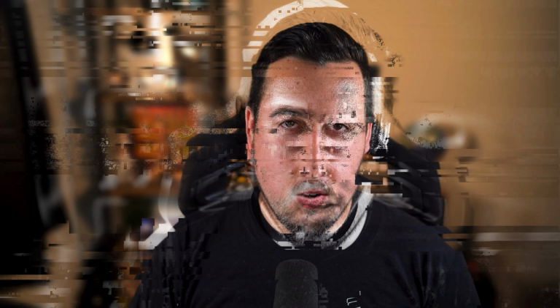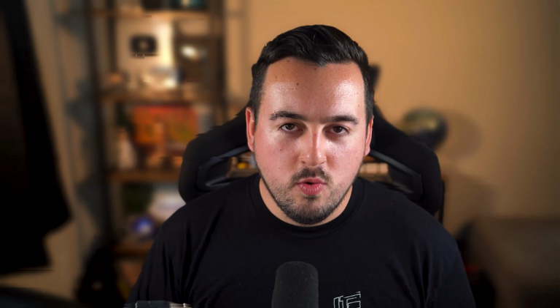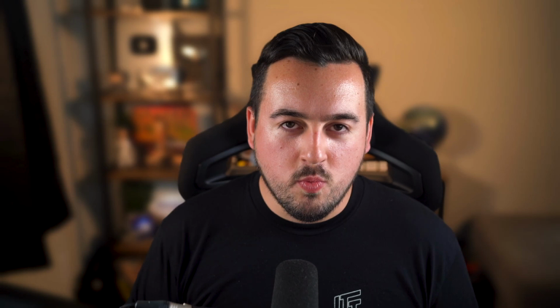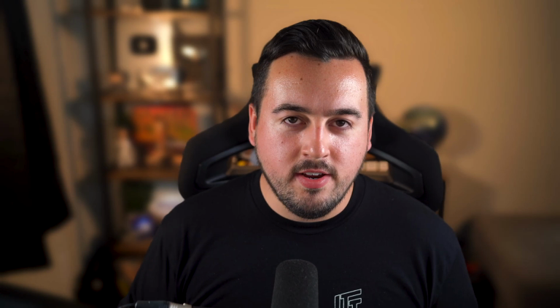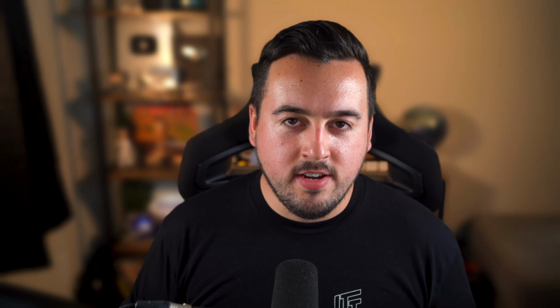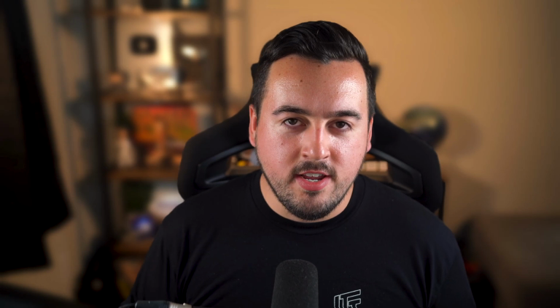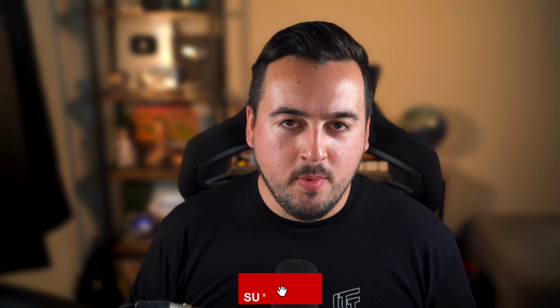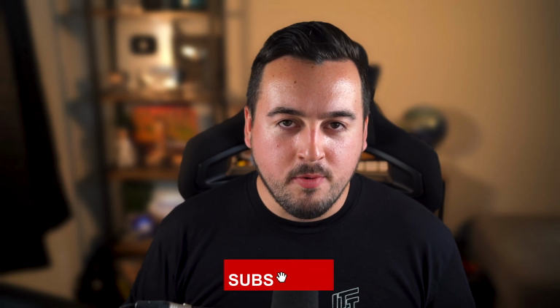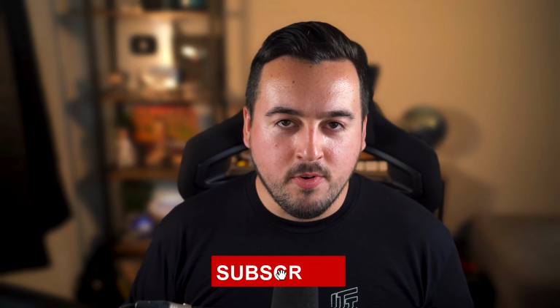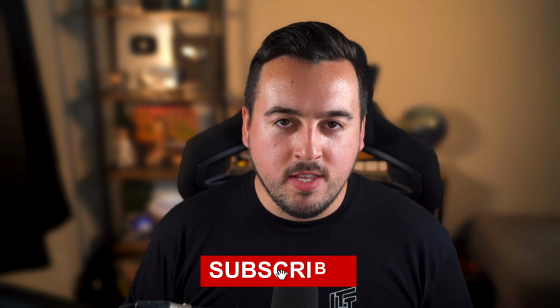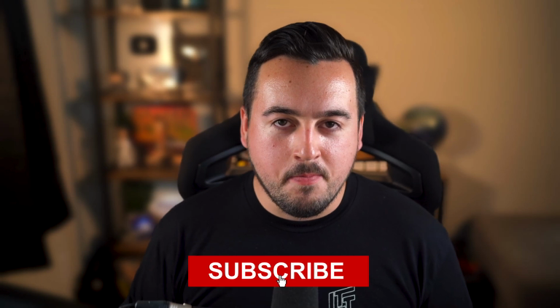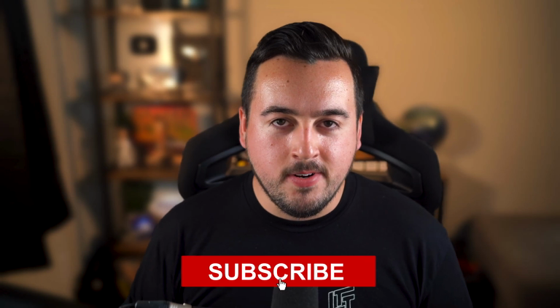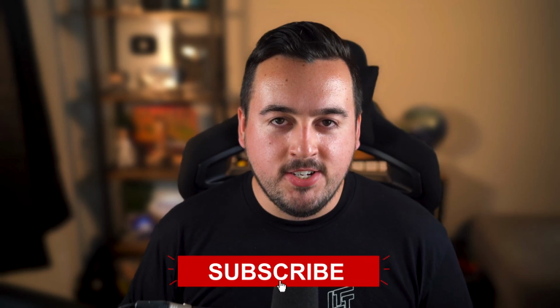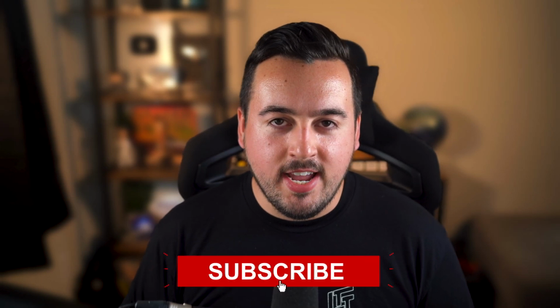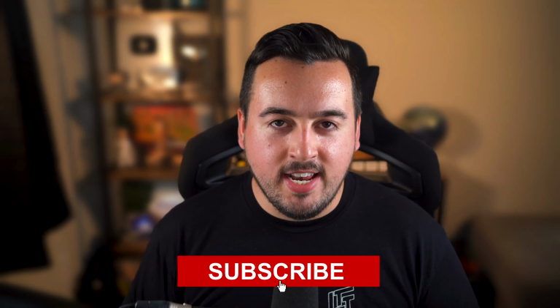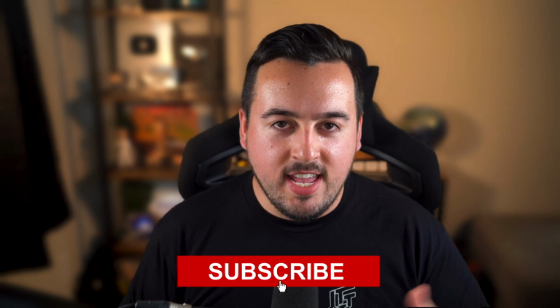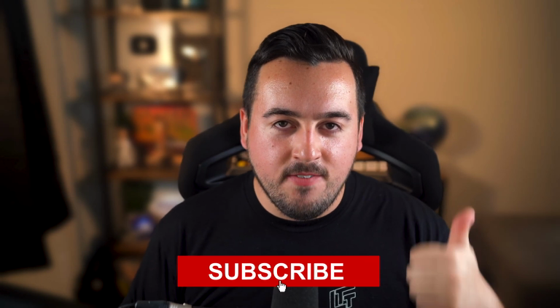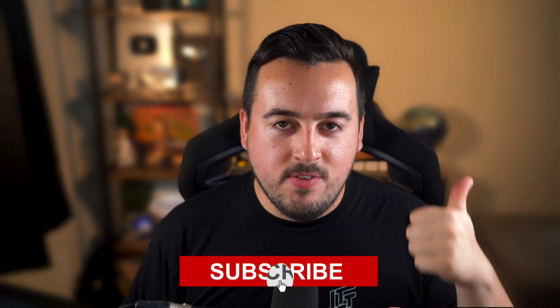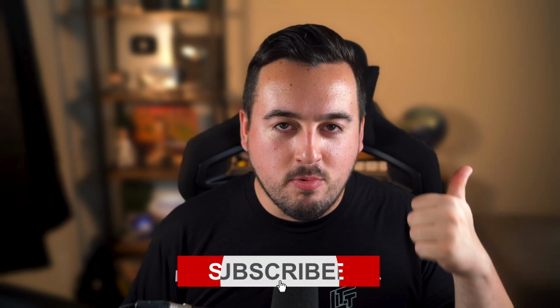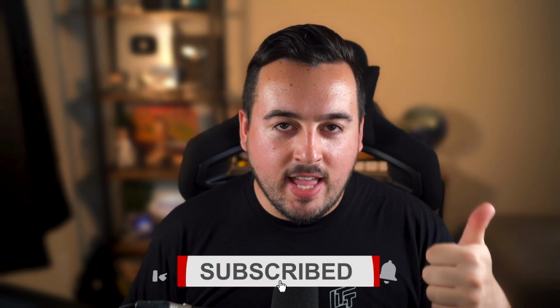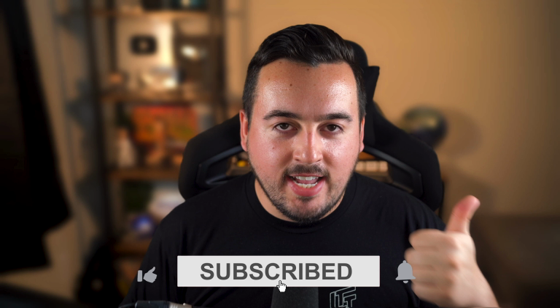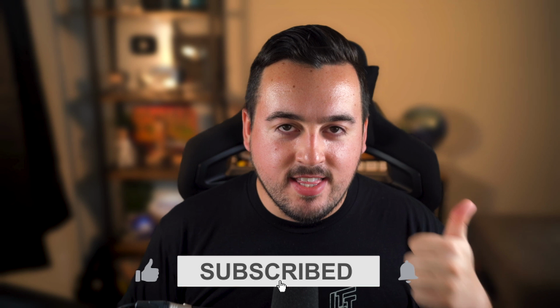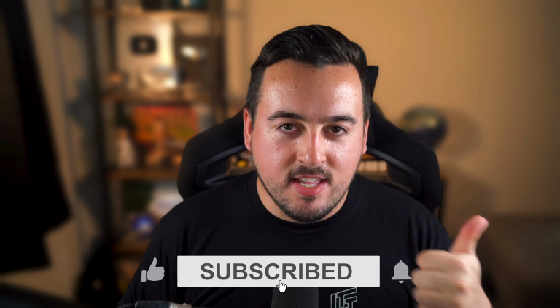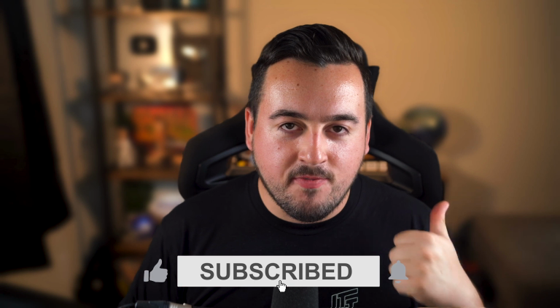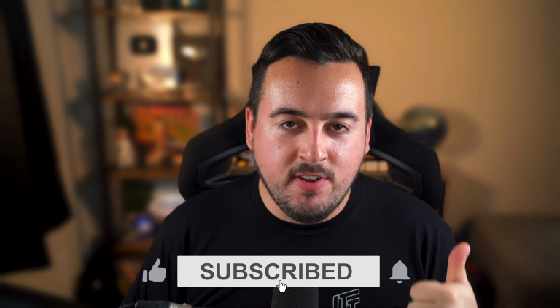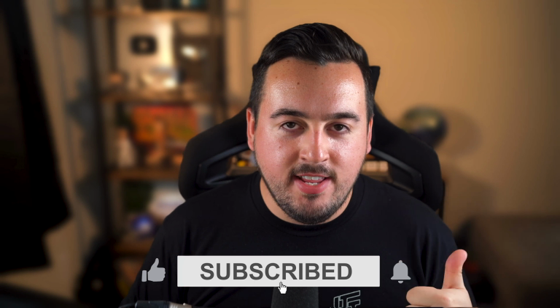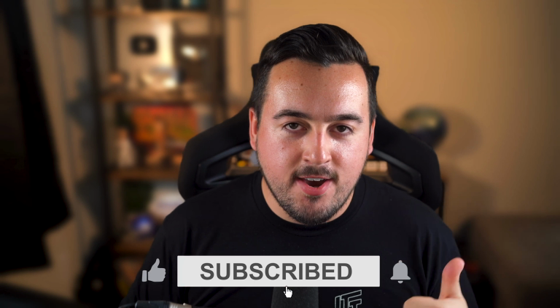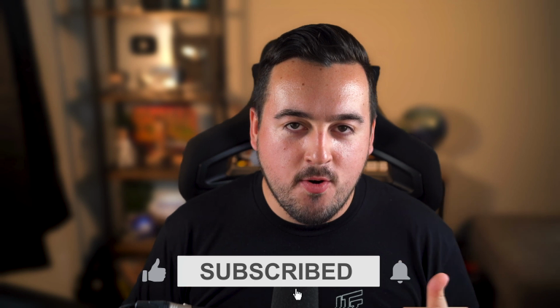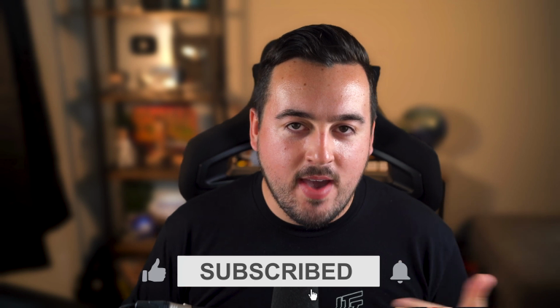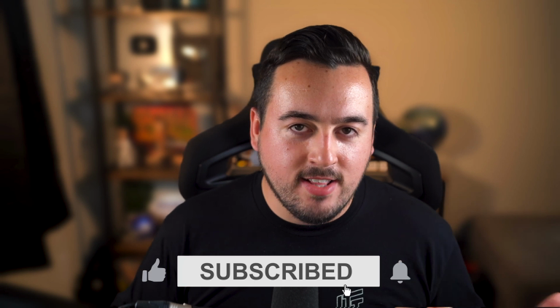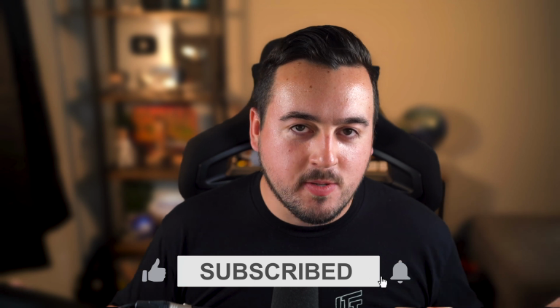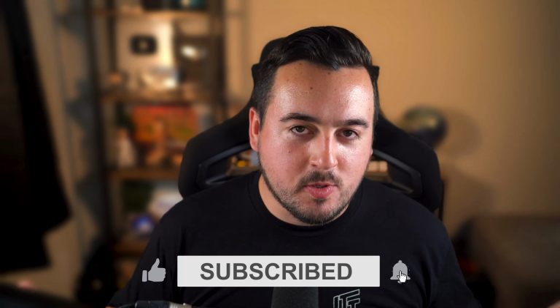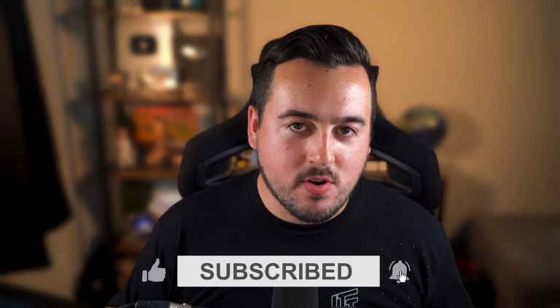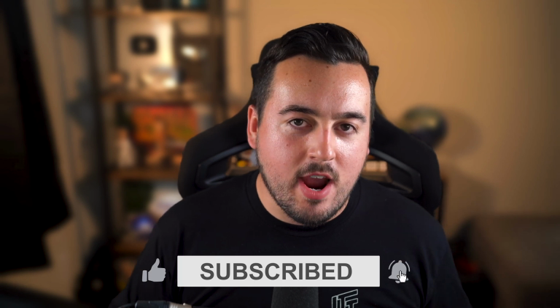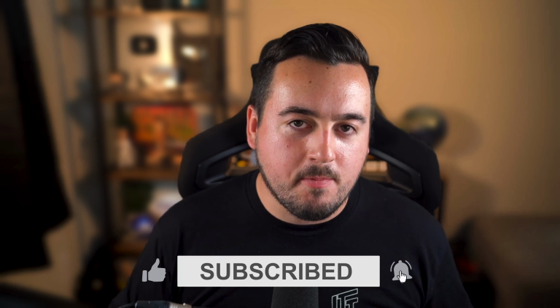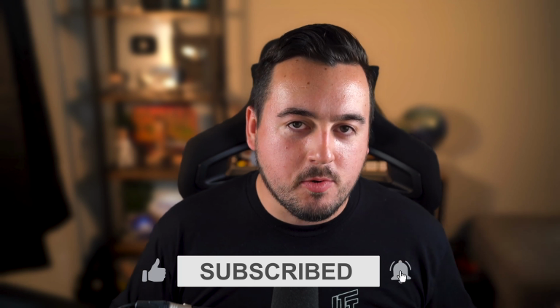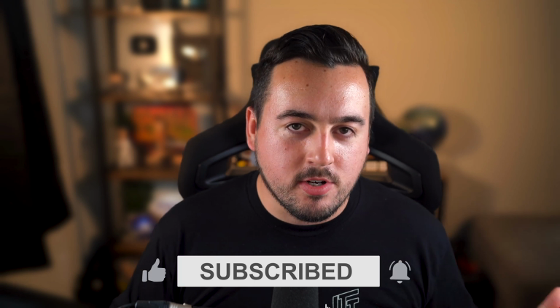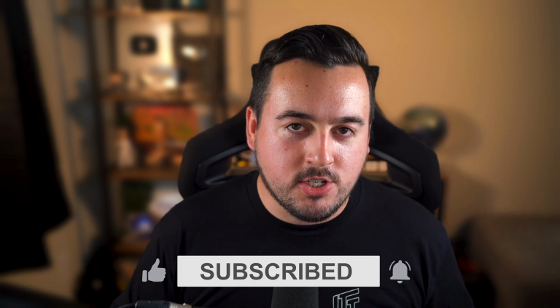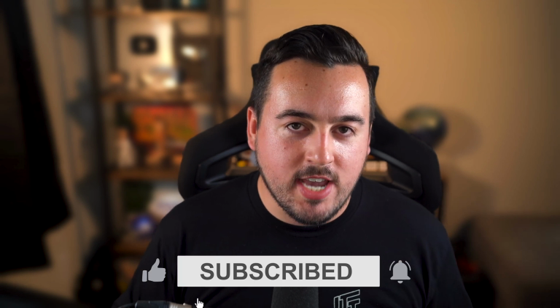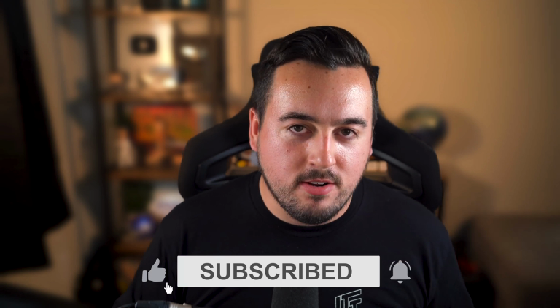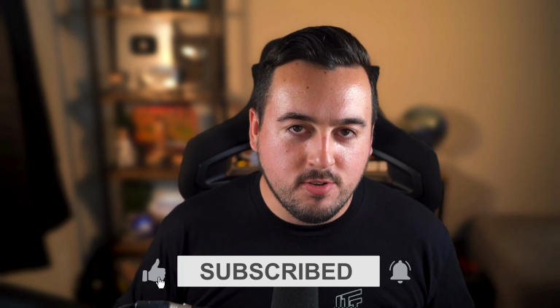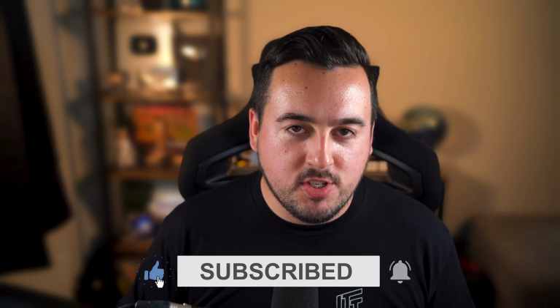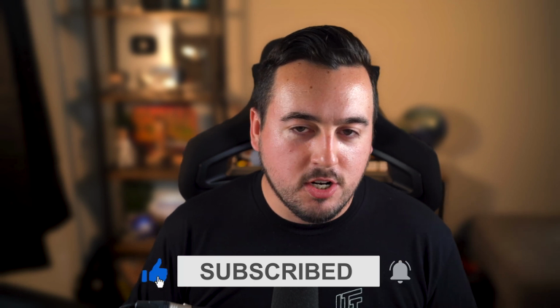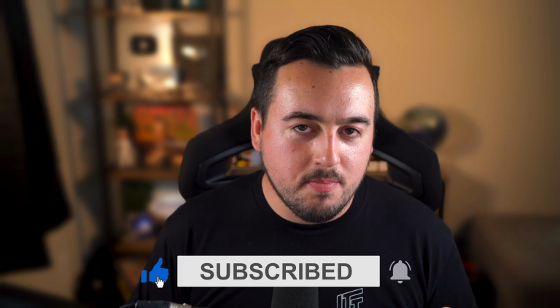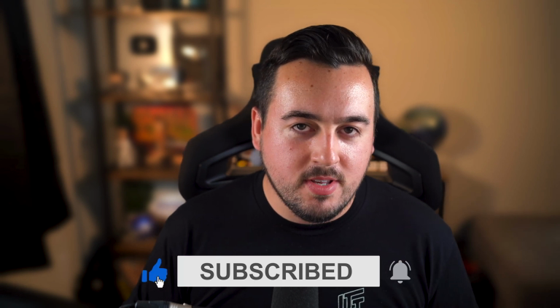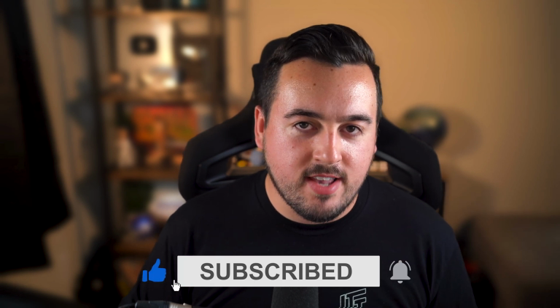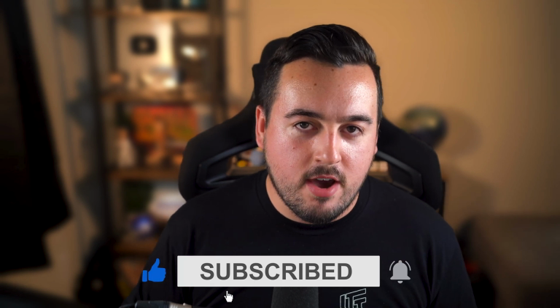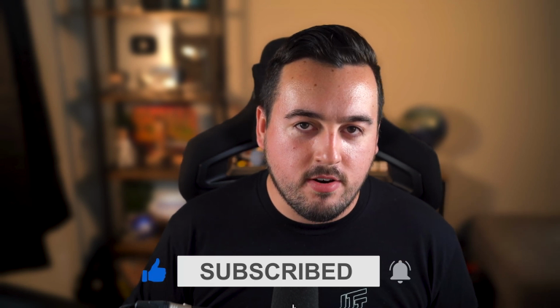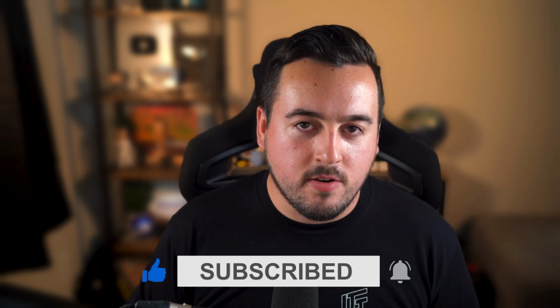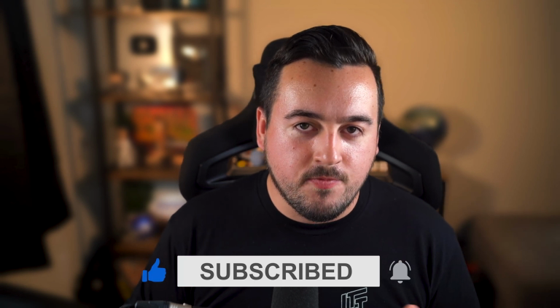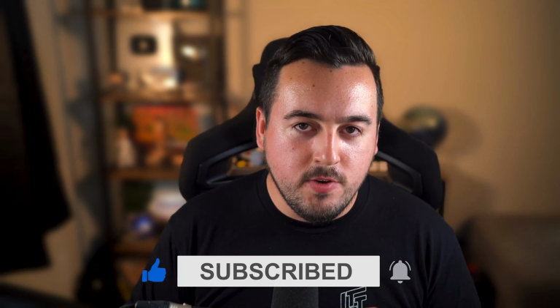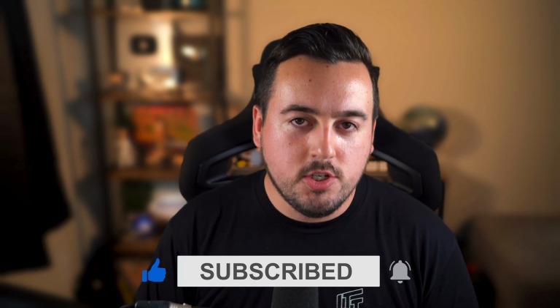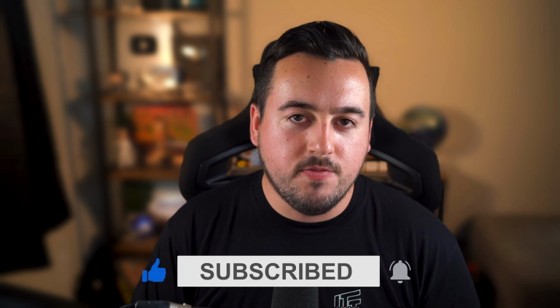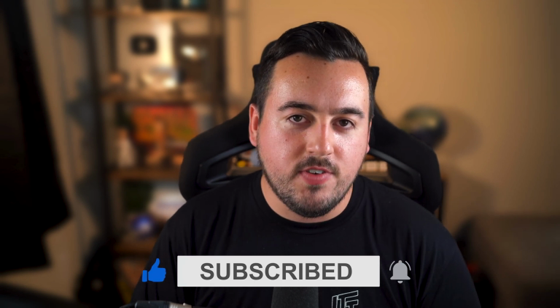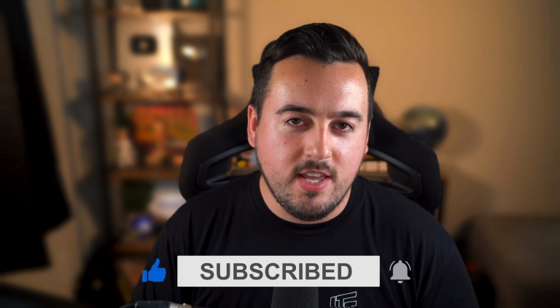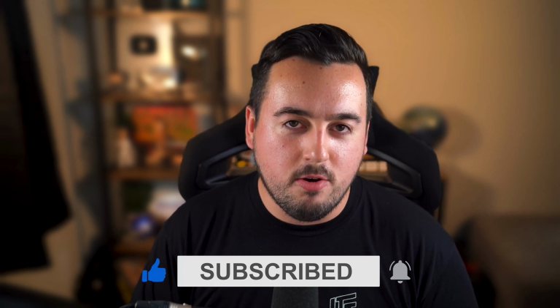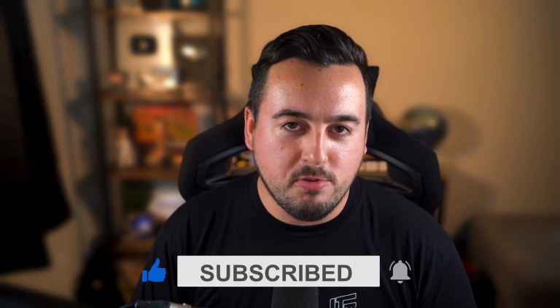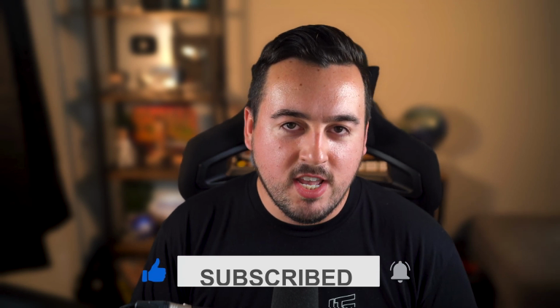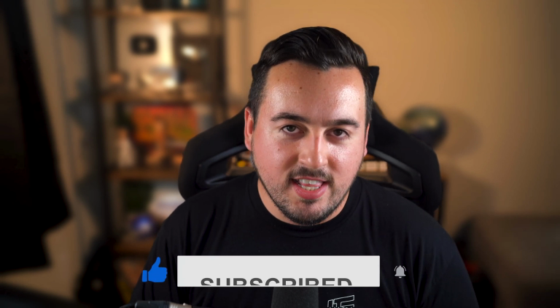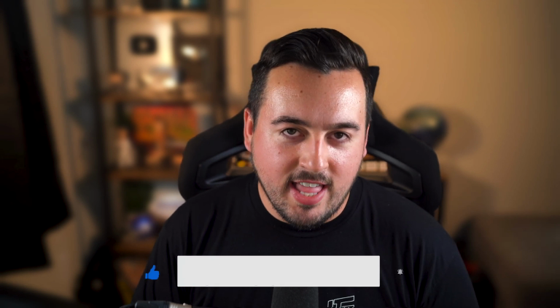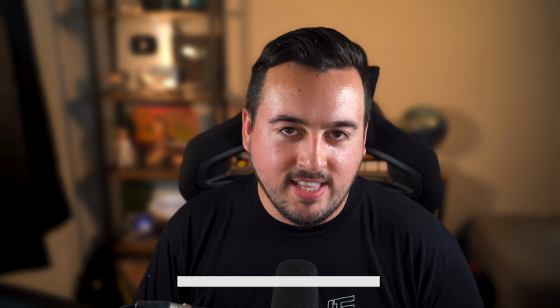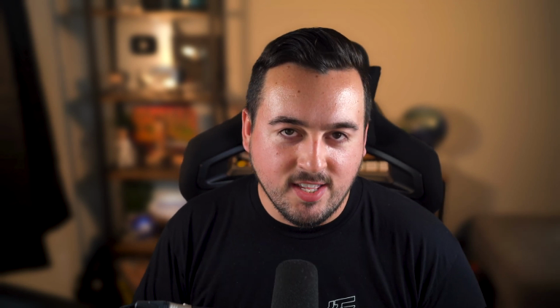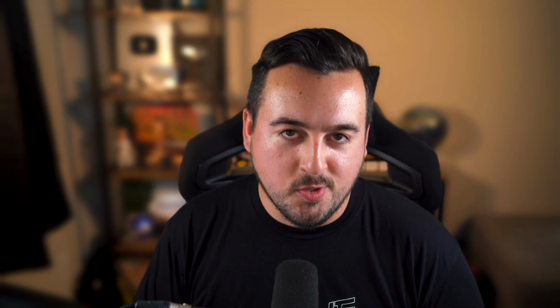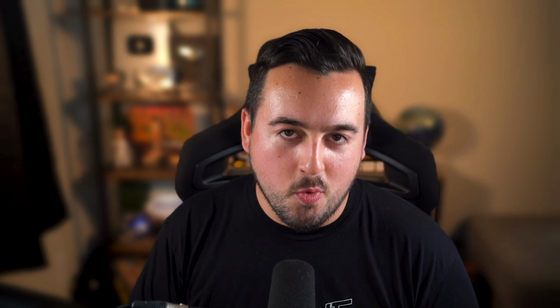While you're here, we'd really appreciate it if you liked this video and subscribed to our channel so you don't miss out on future videos like this one.